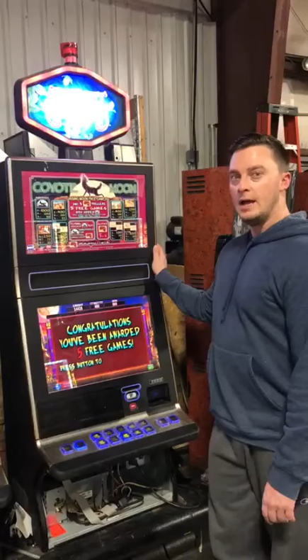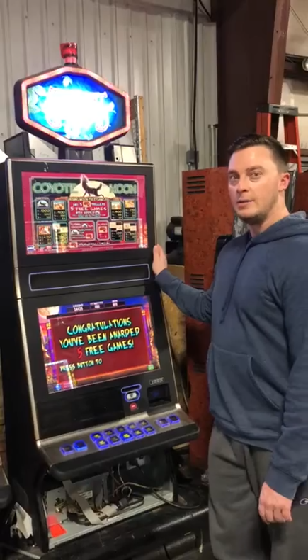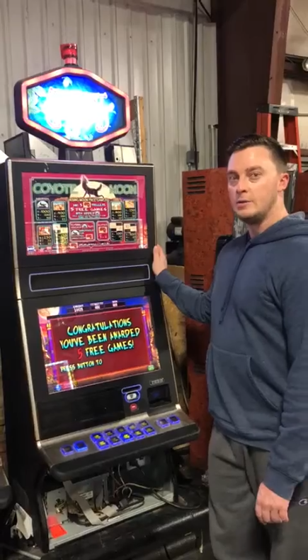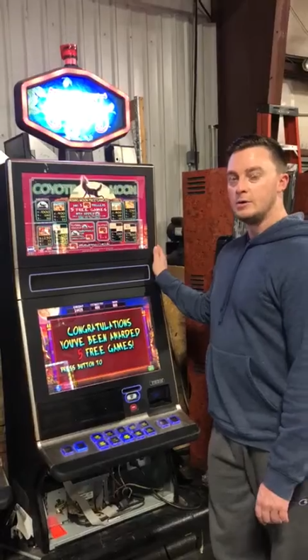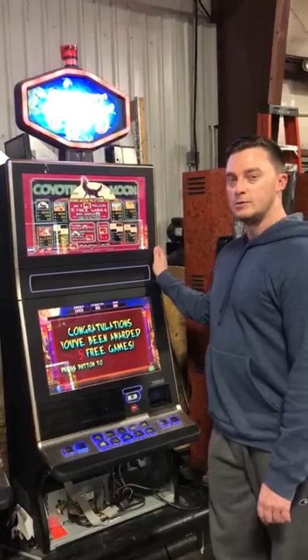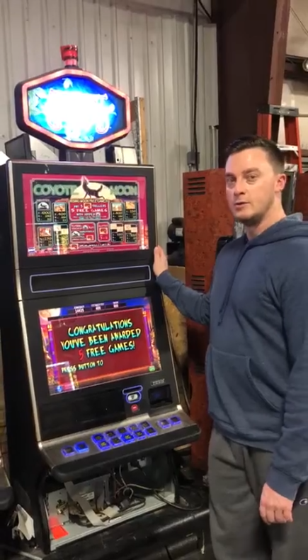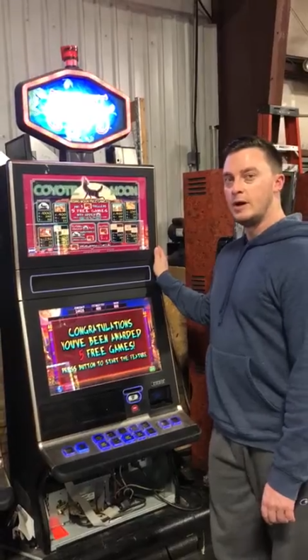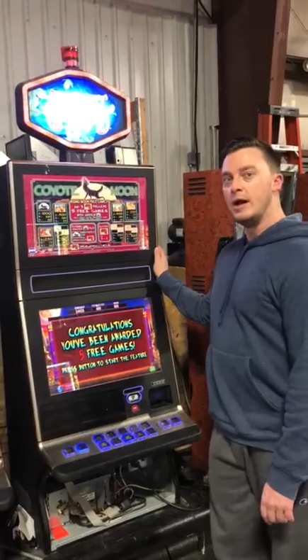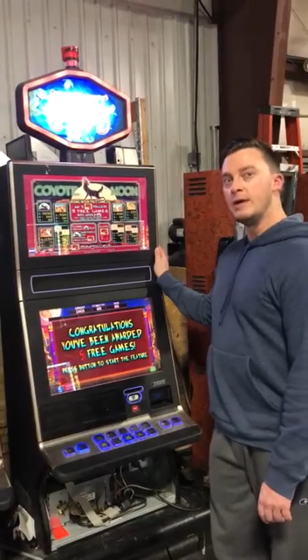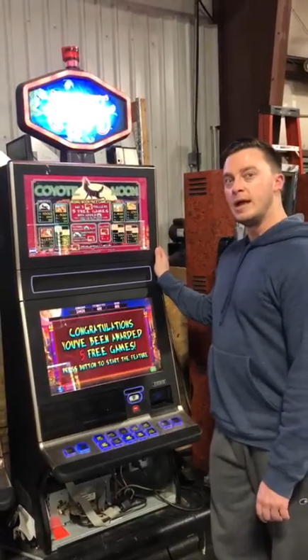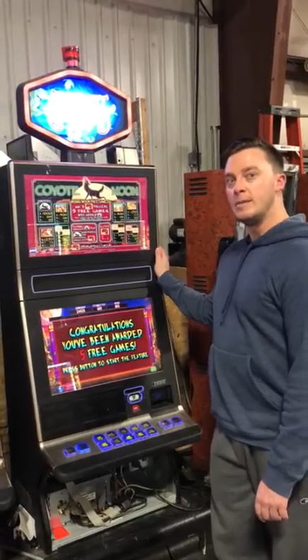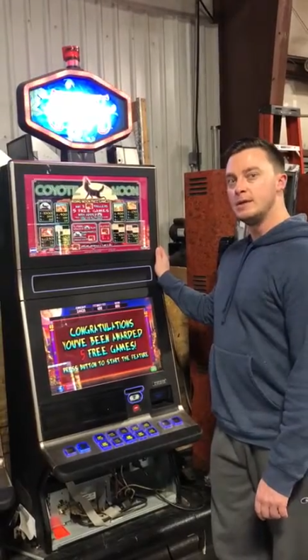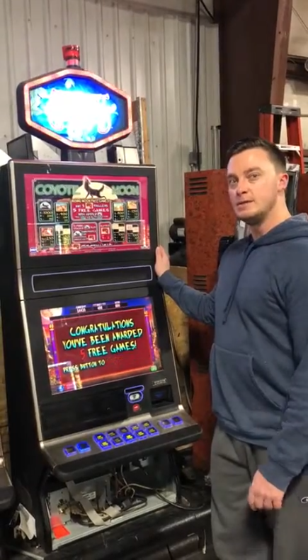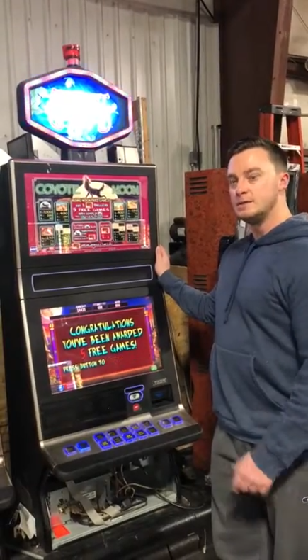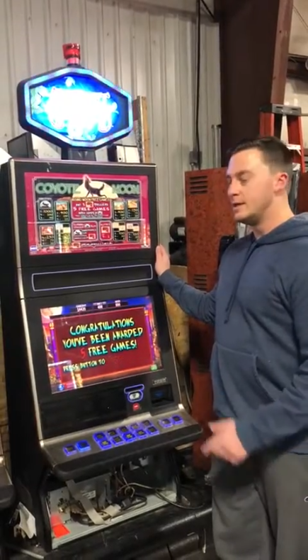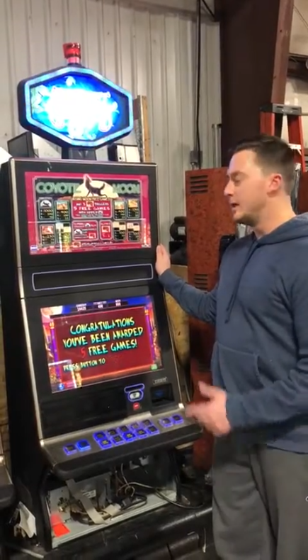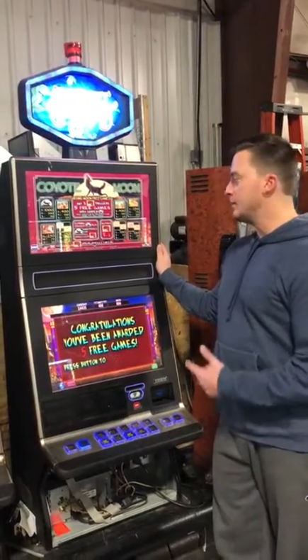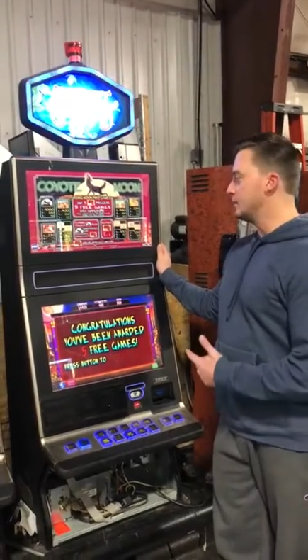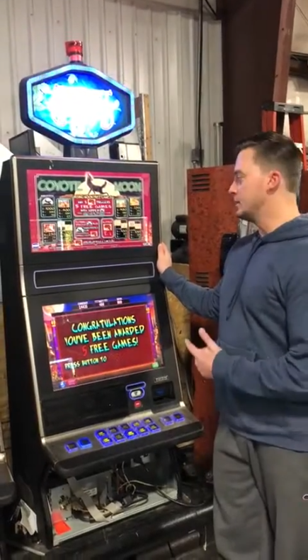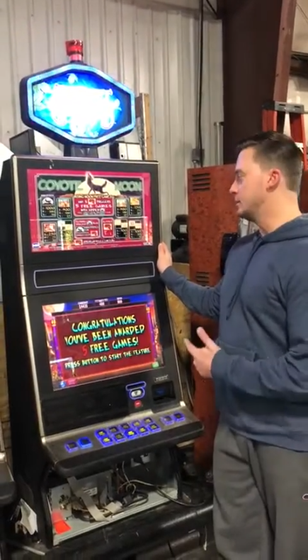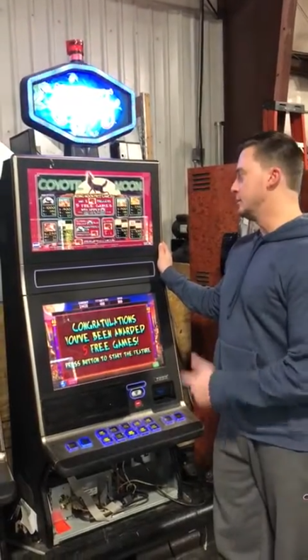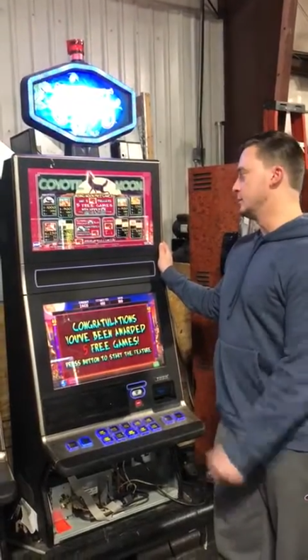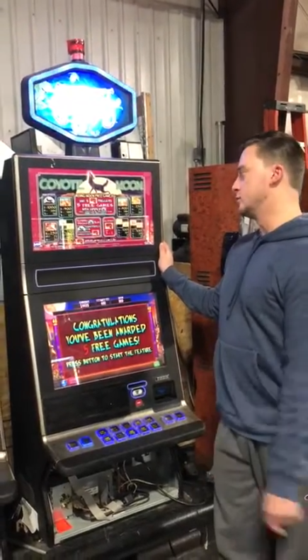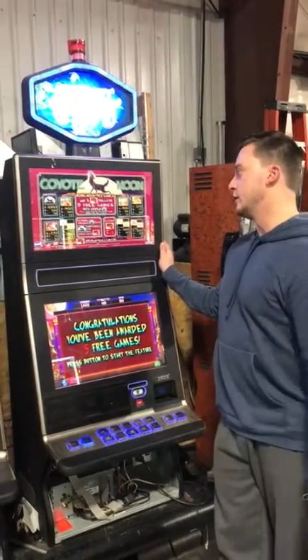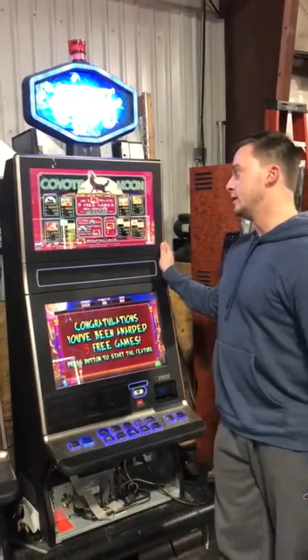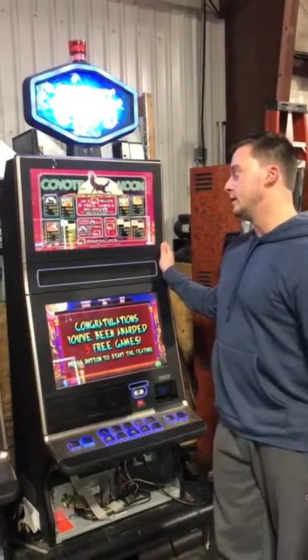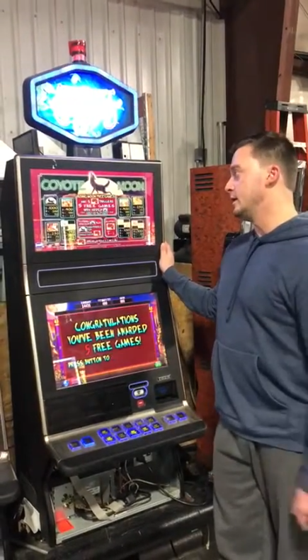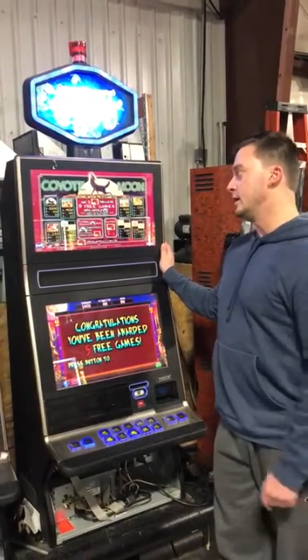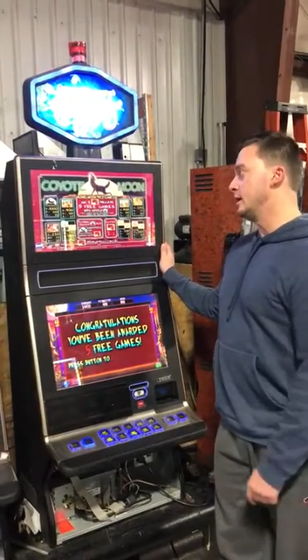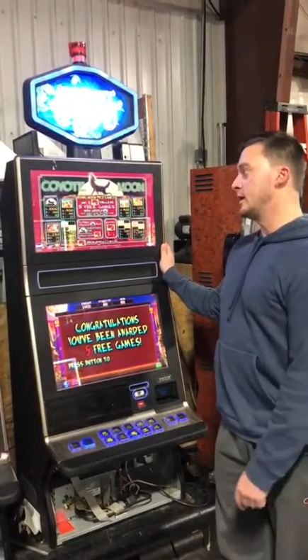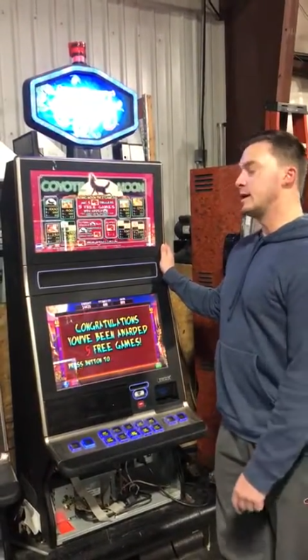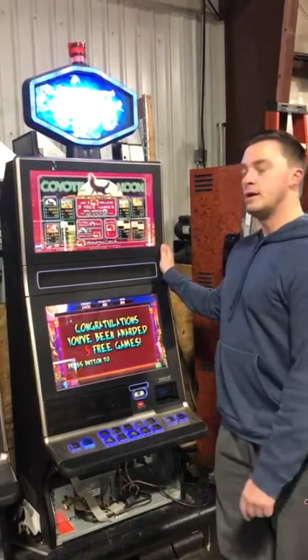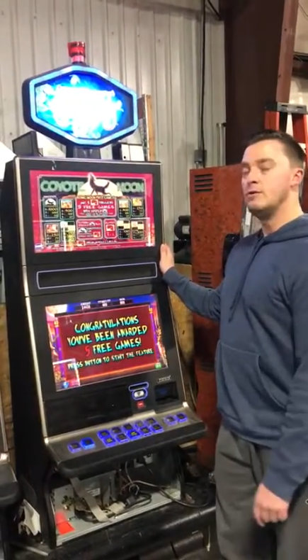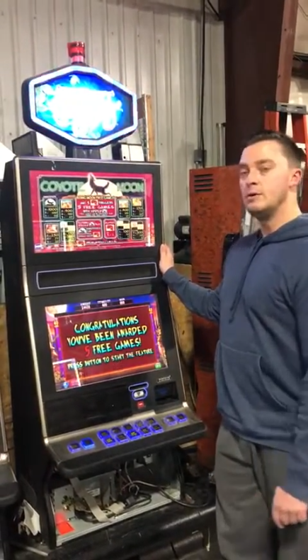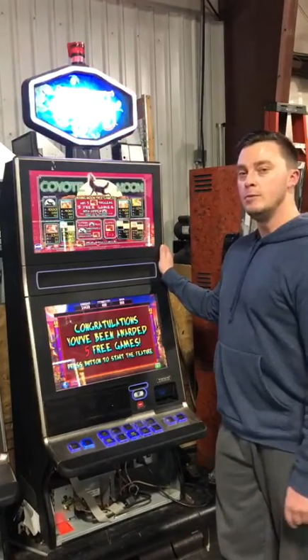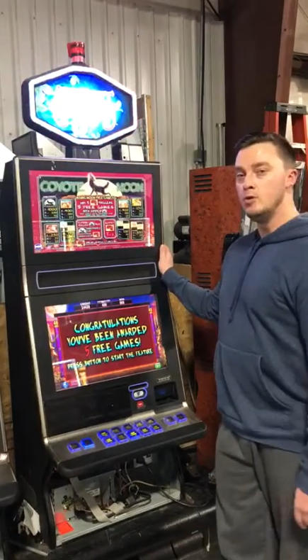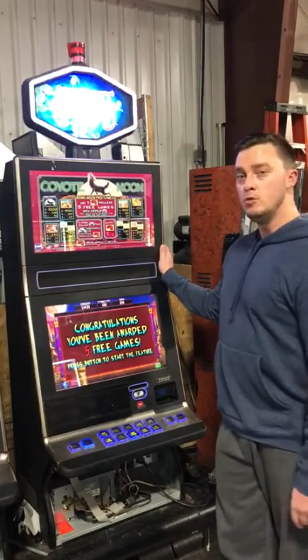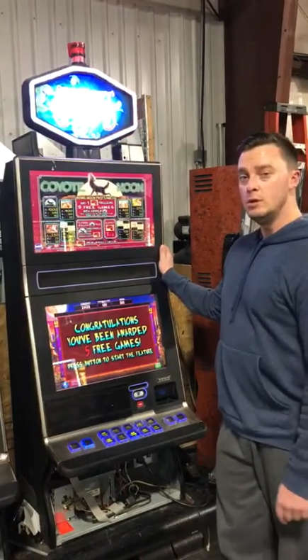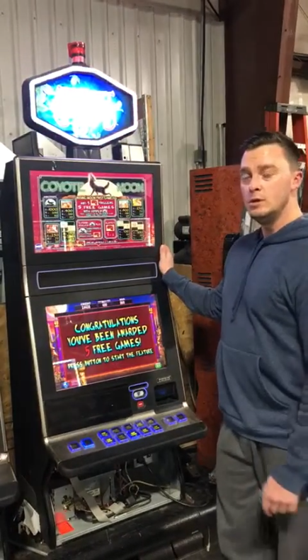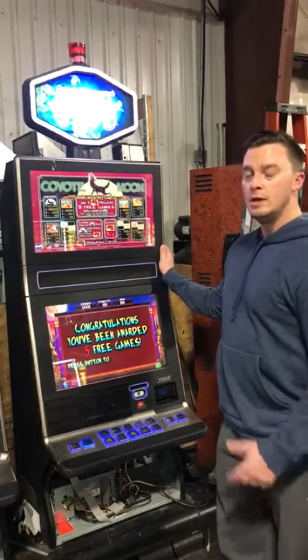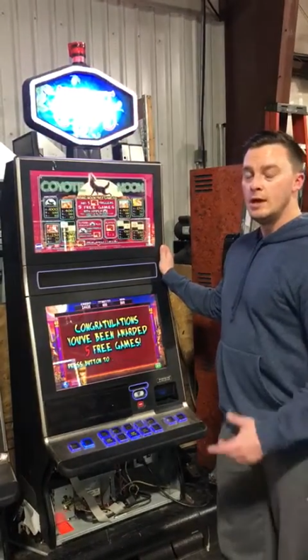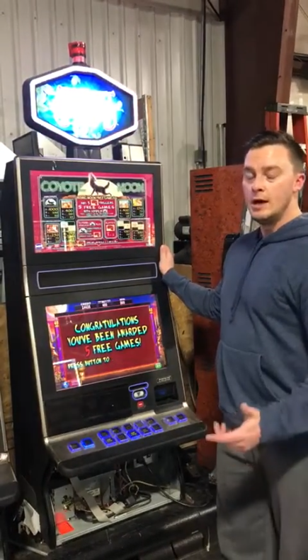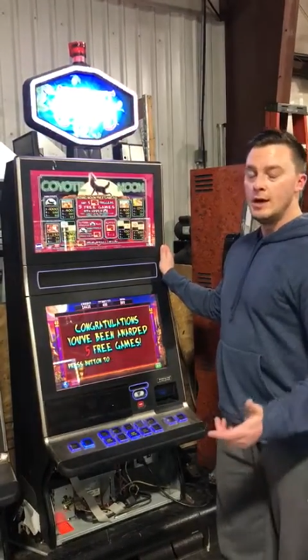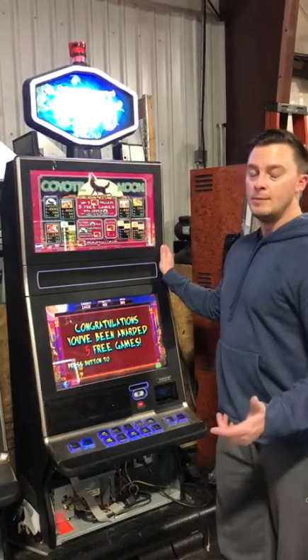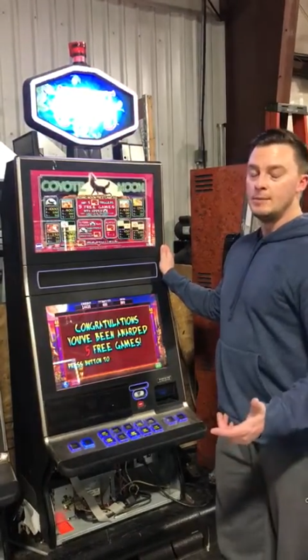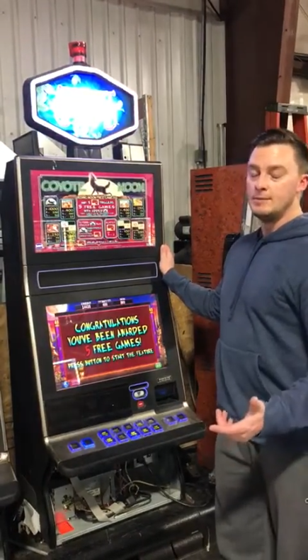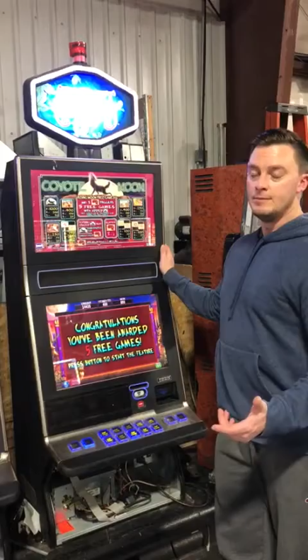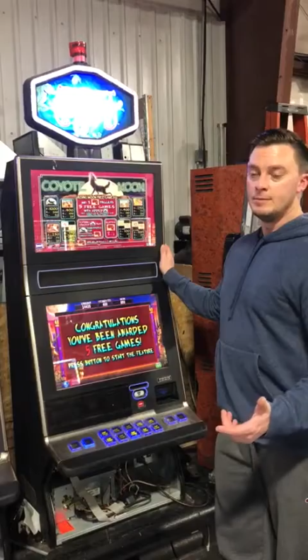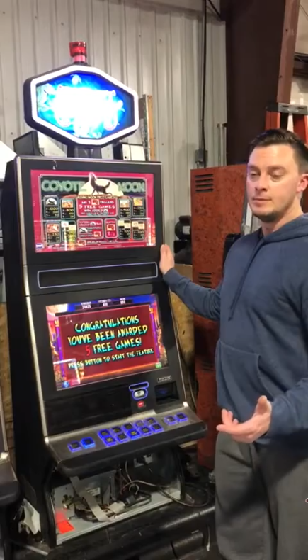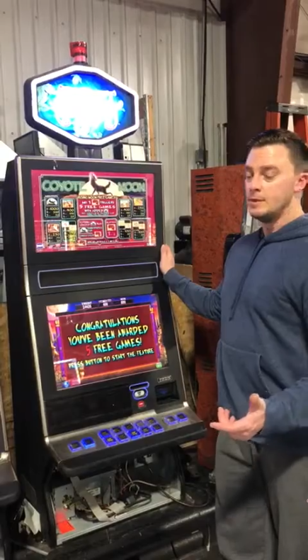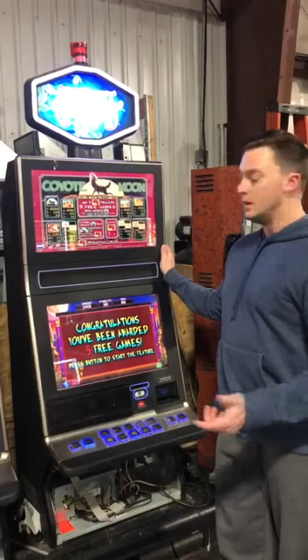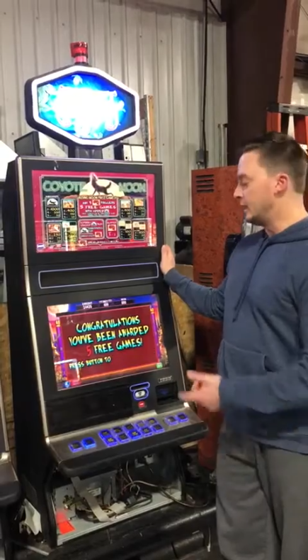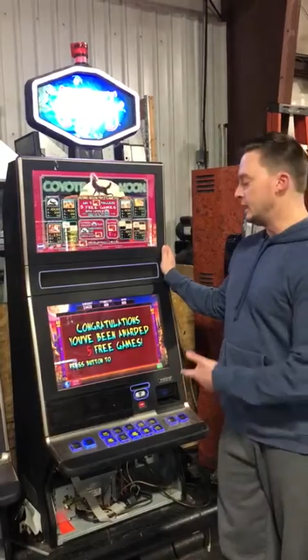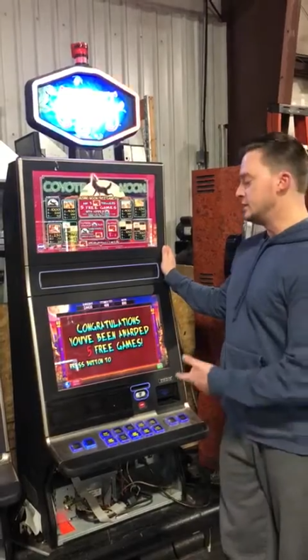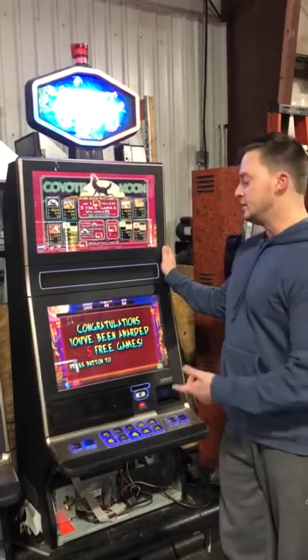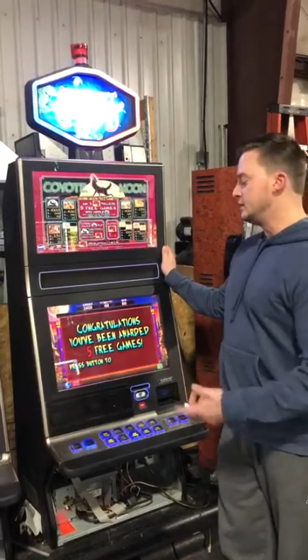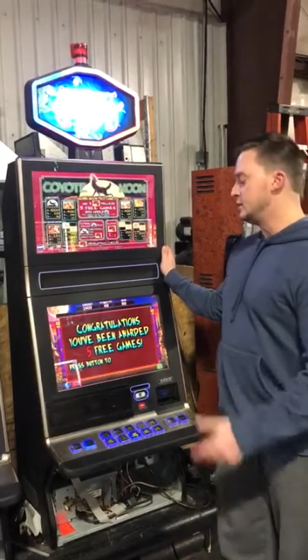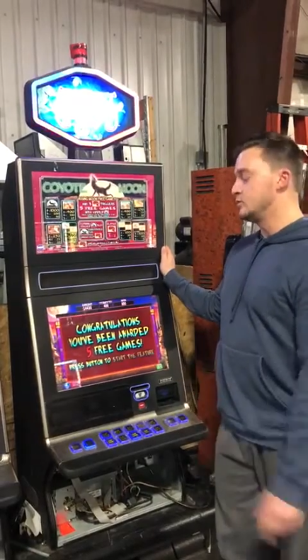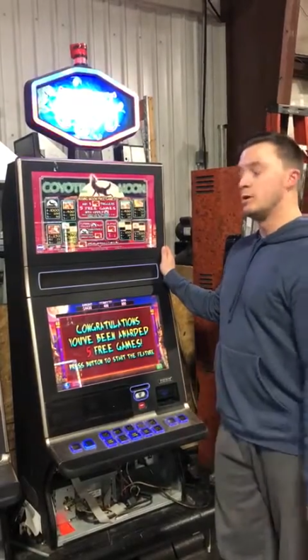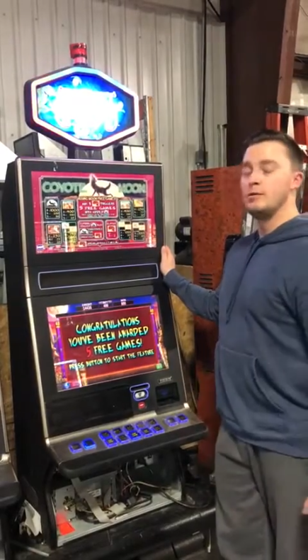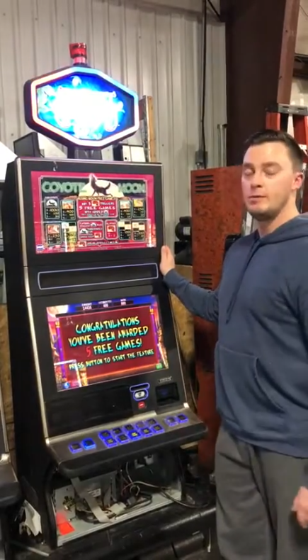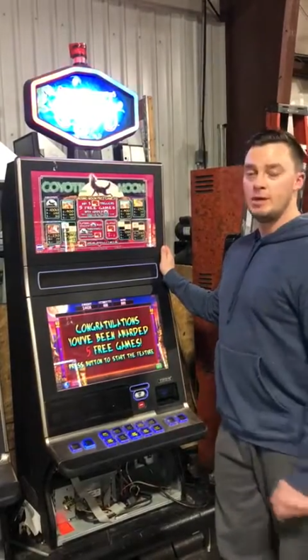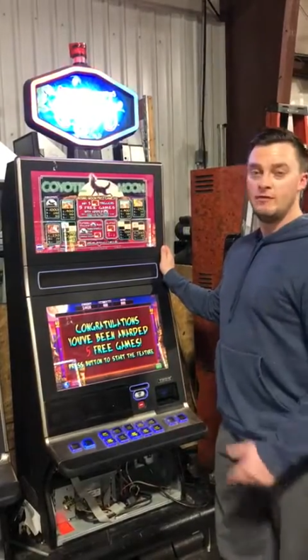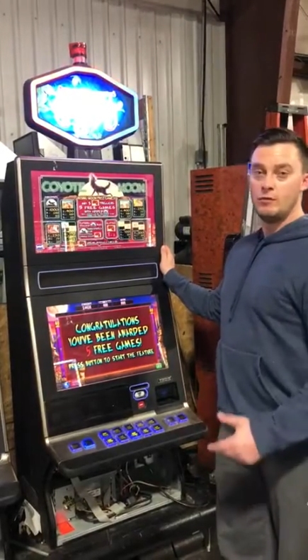Hi, I'm Chris with Ohio Gaming. Today I'm going to demonstrate the Coyote Loon in the IGT-G23 platform.